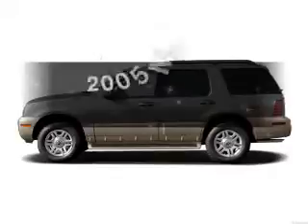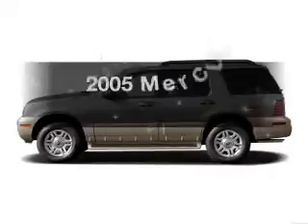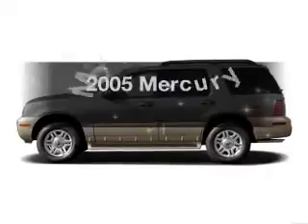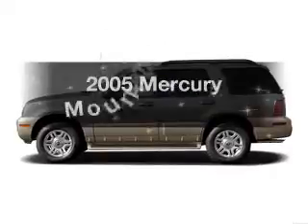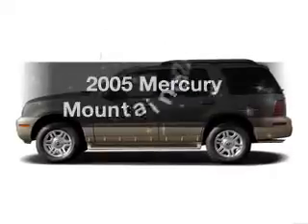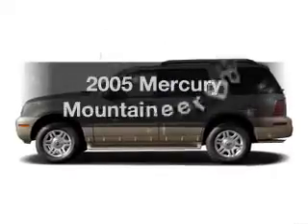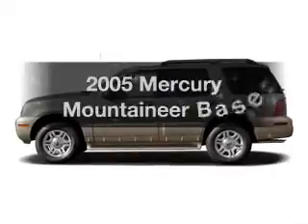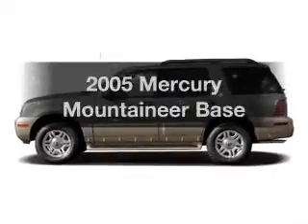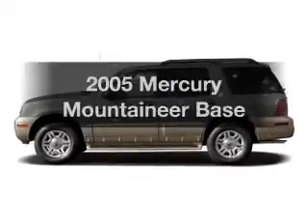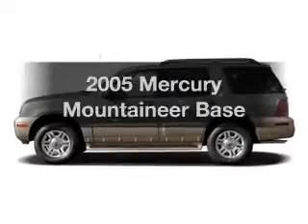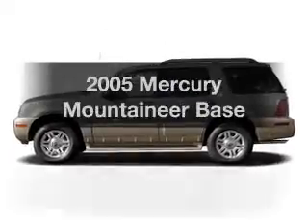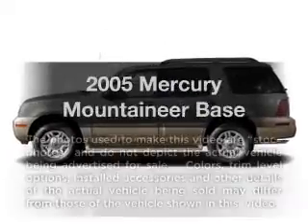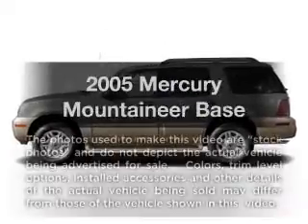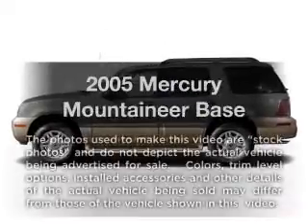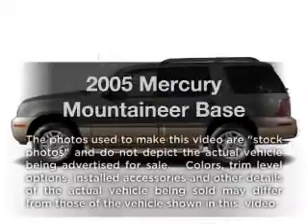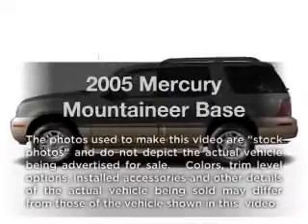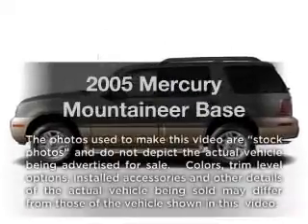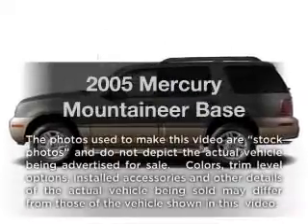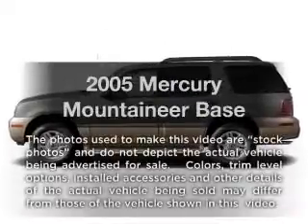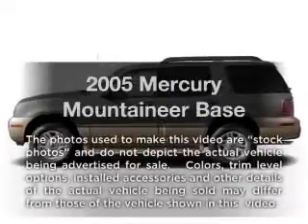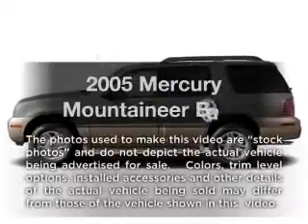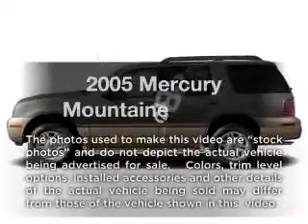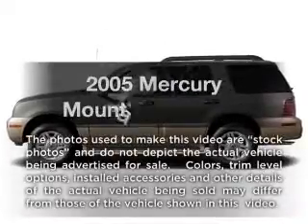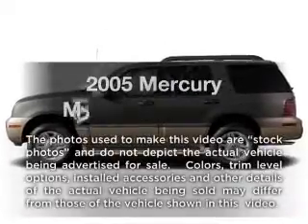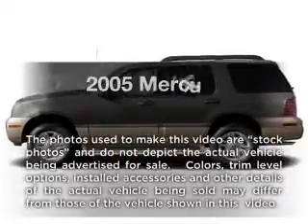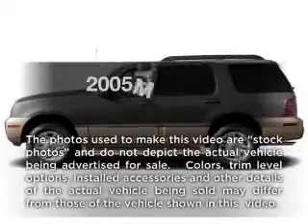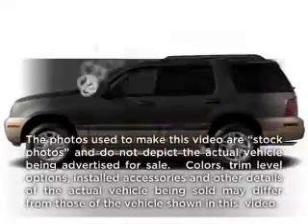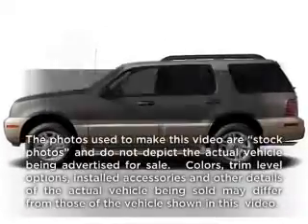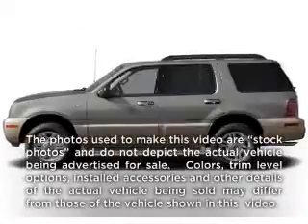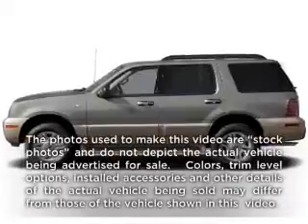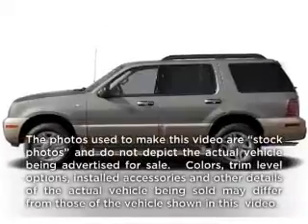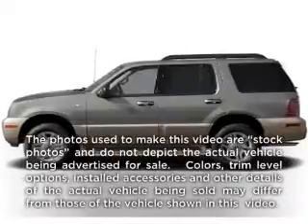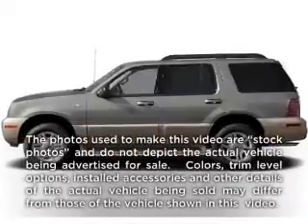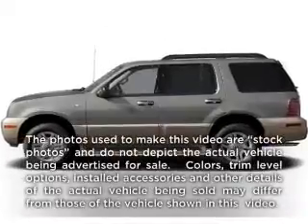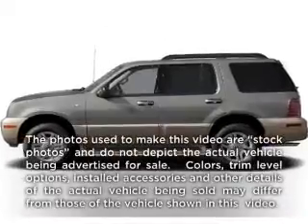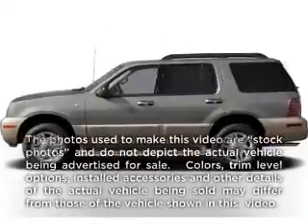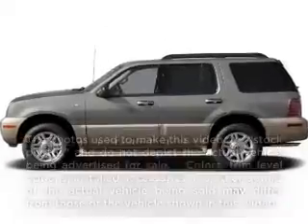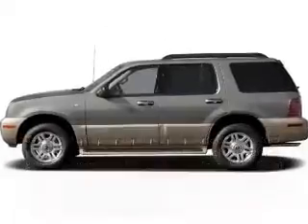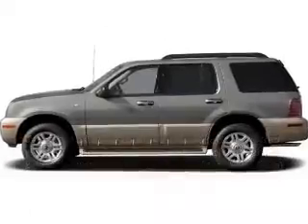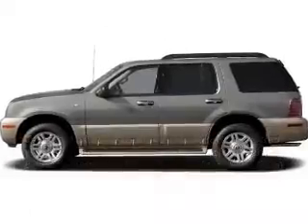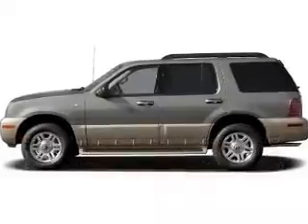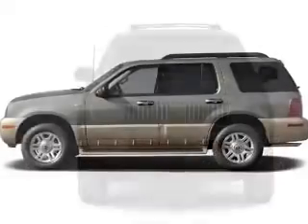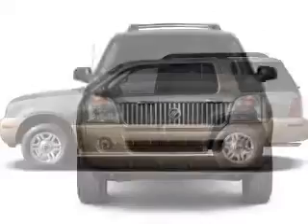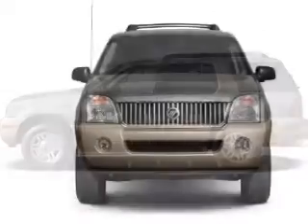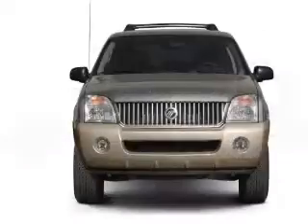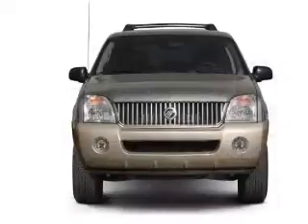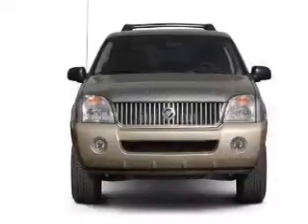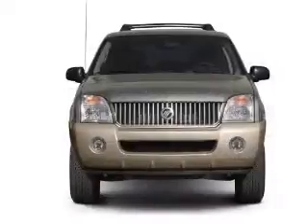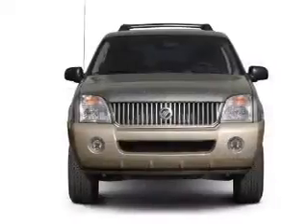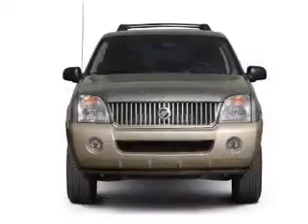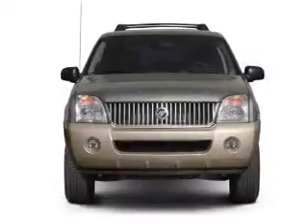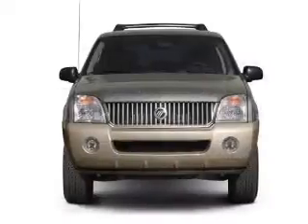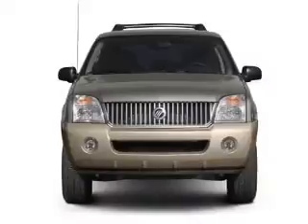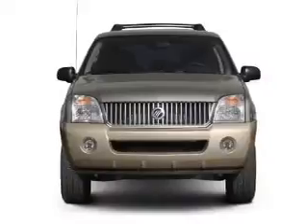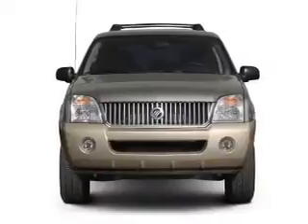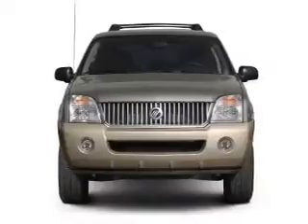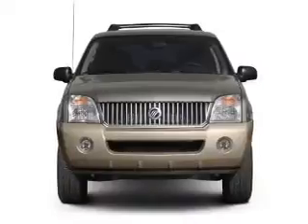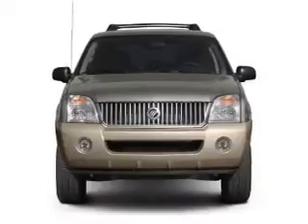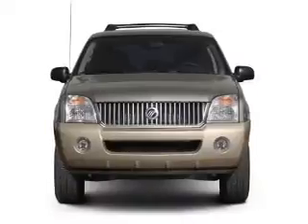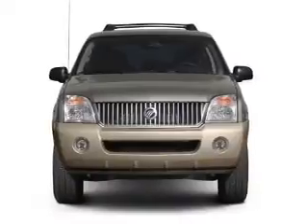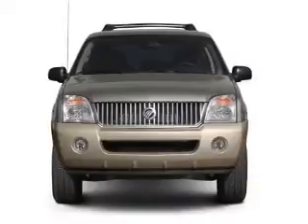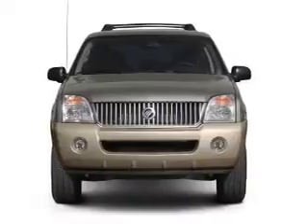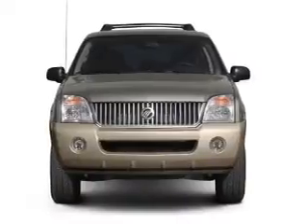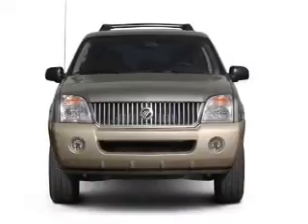Introducing the 2005 Mercury Mountaineer. If you're looking for a first-rate auto, this one could be yours today.